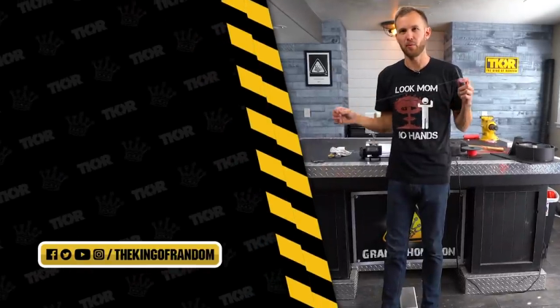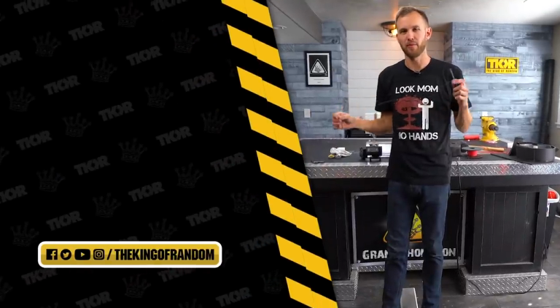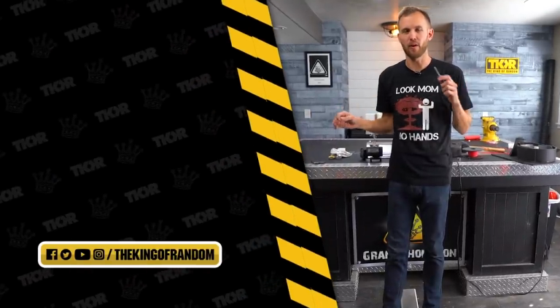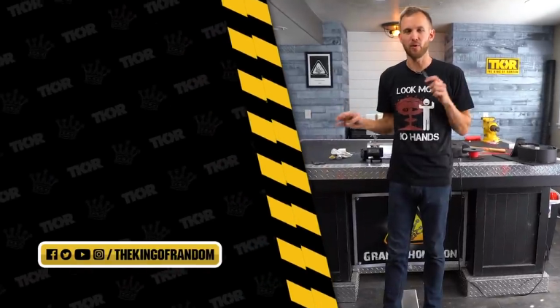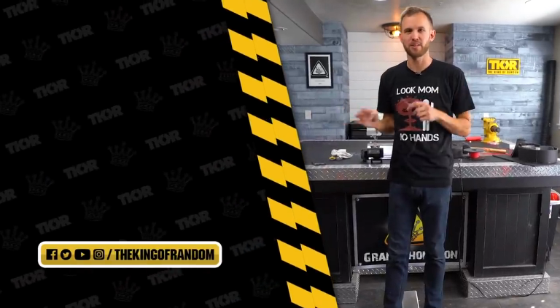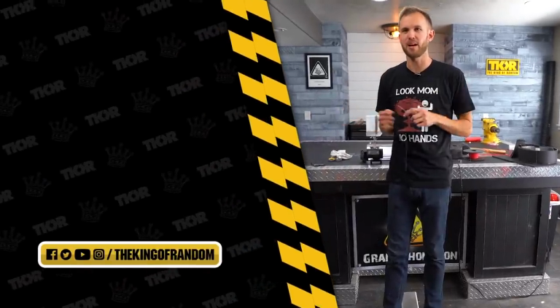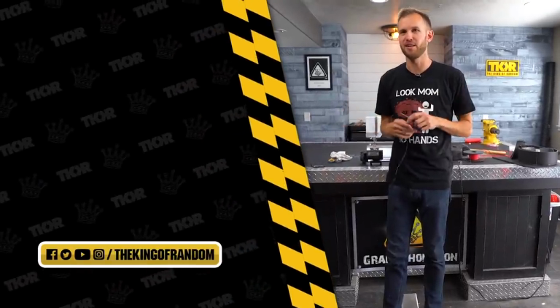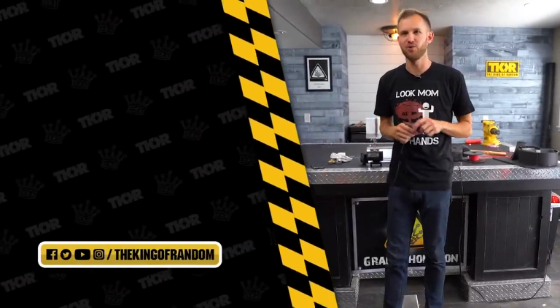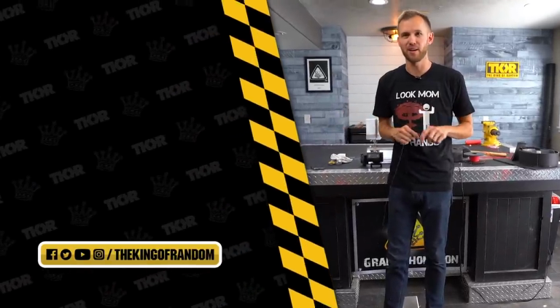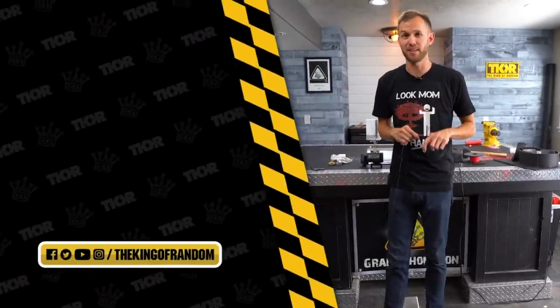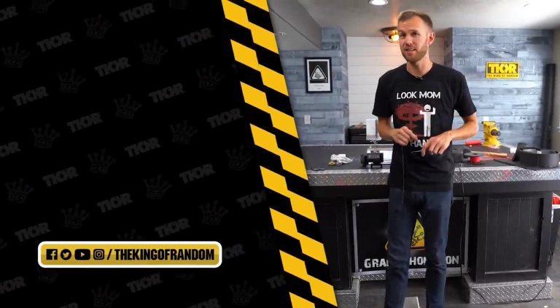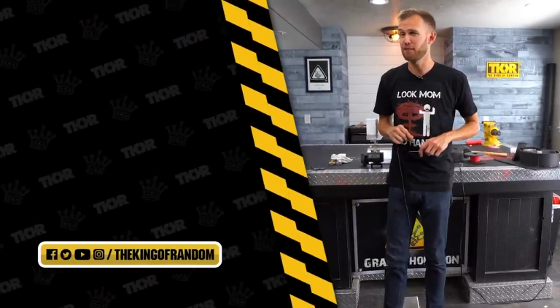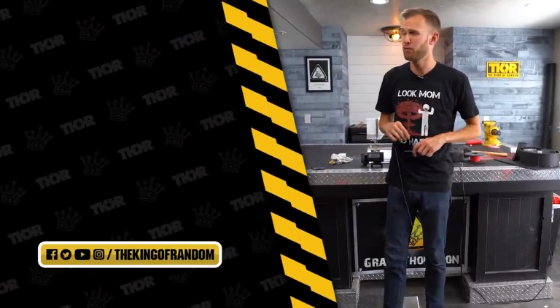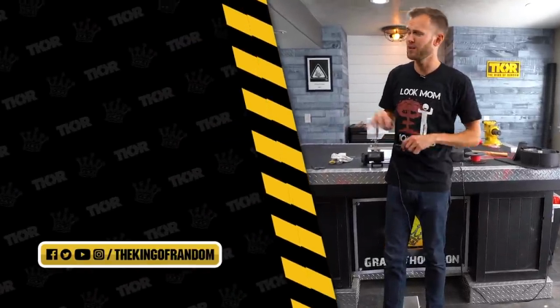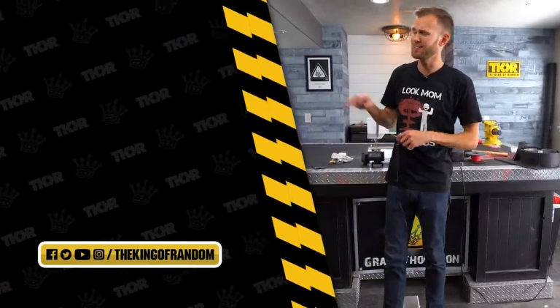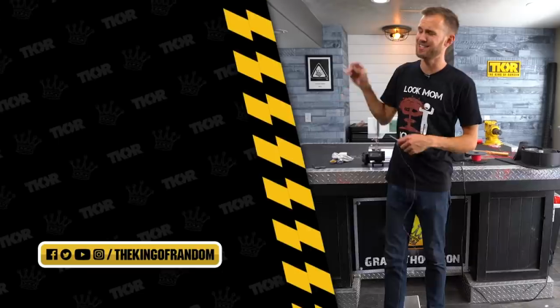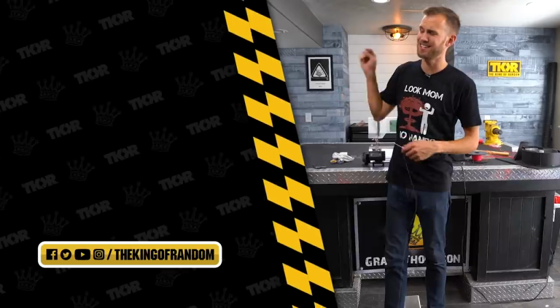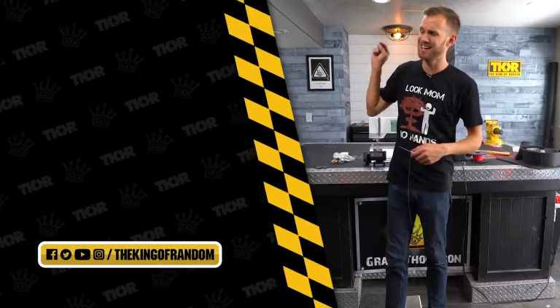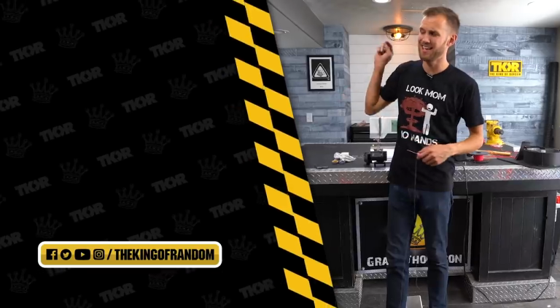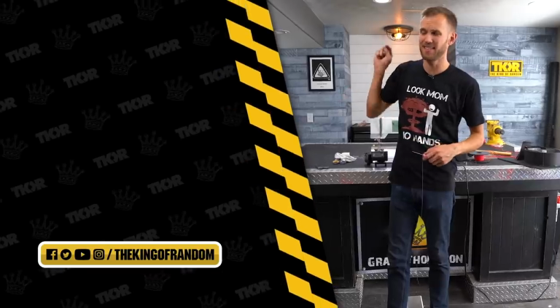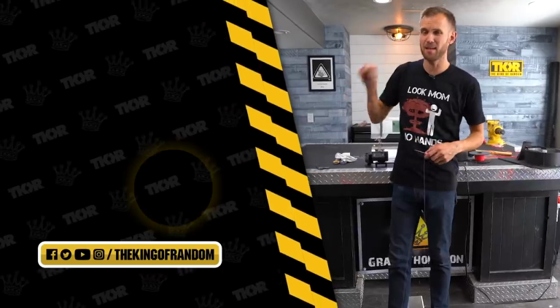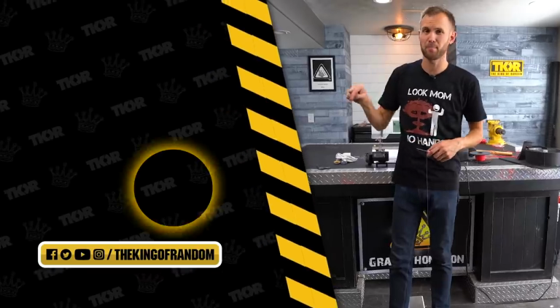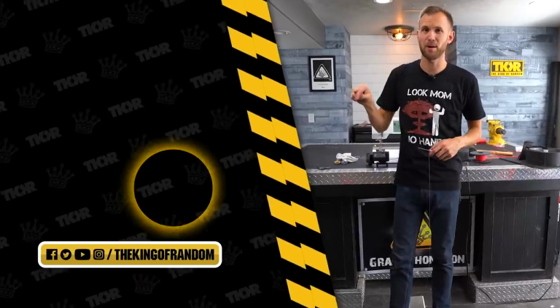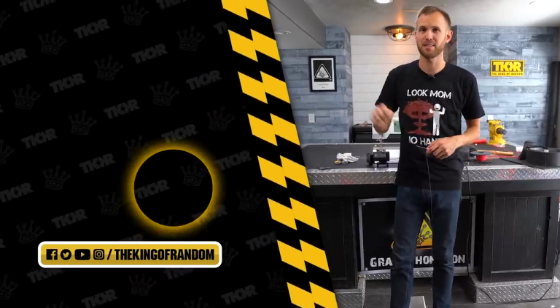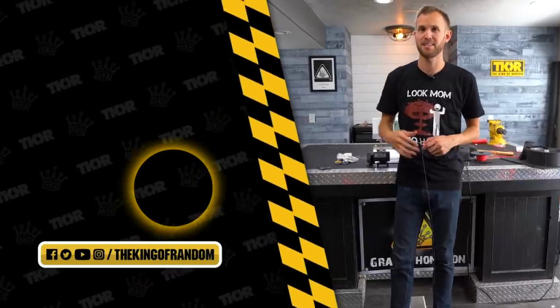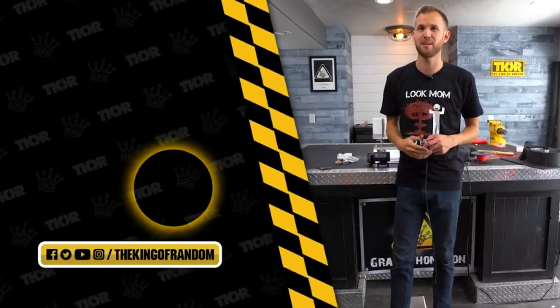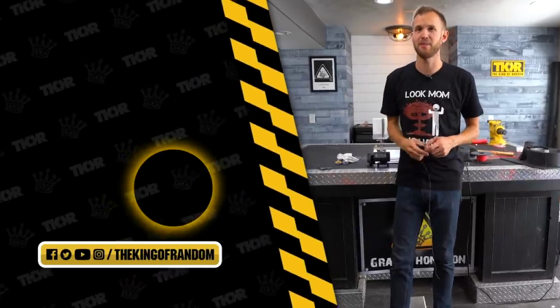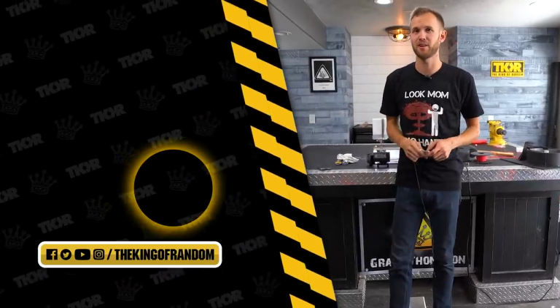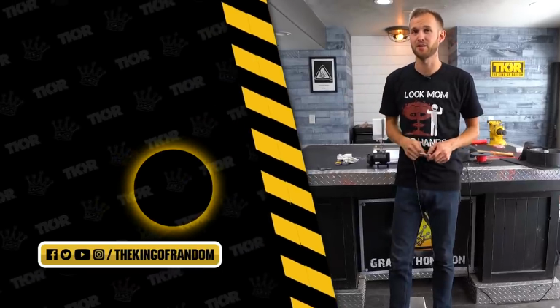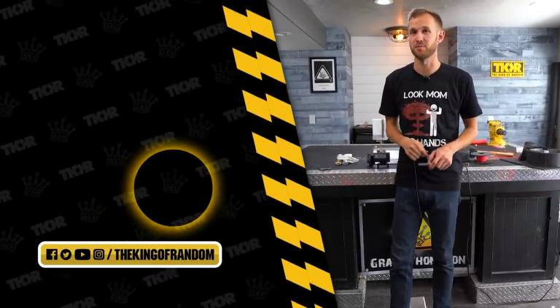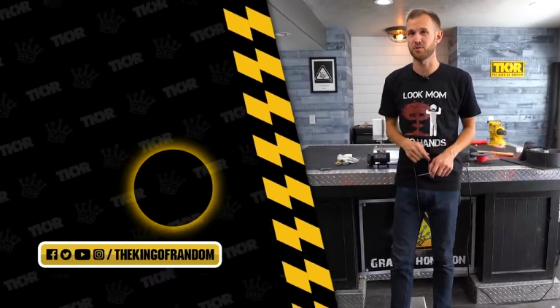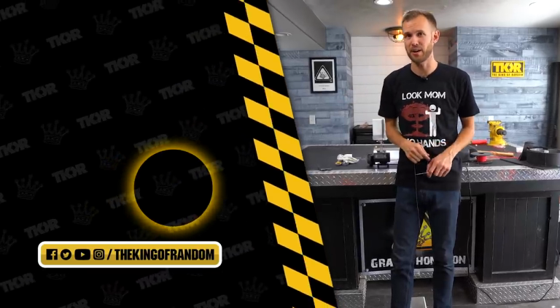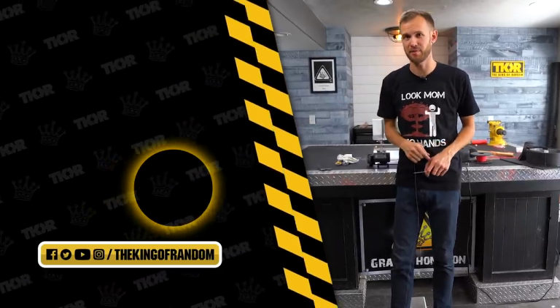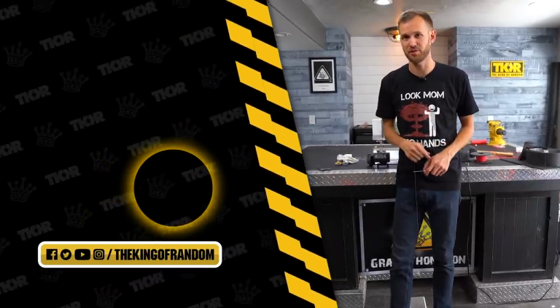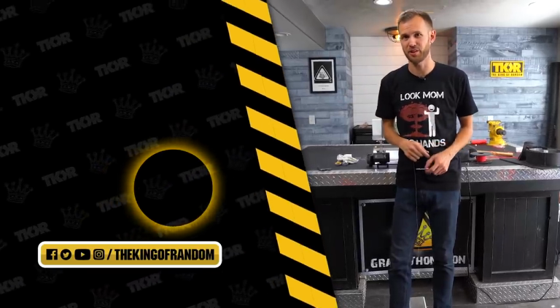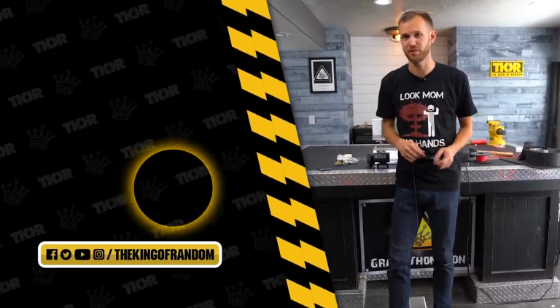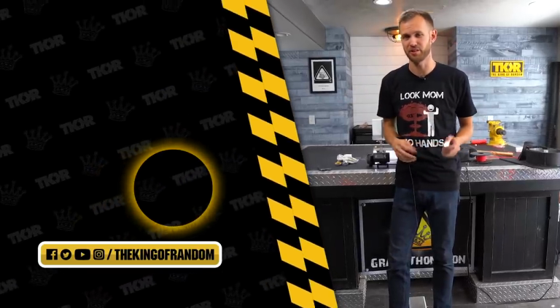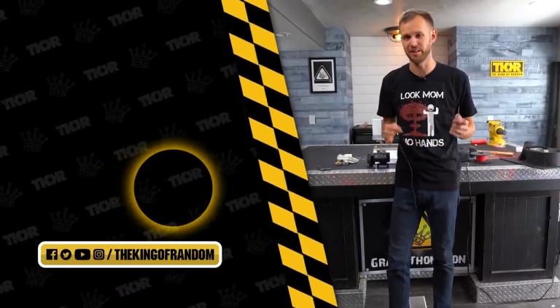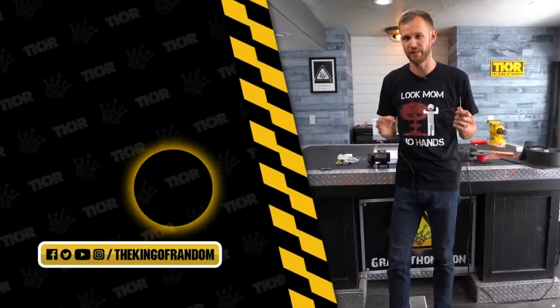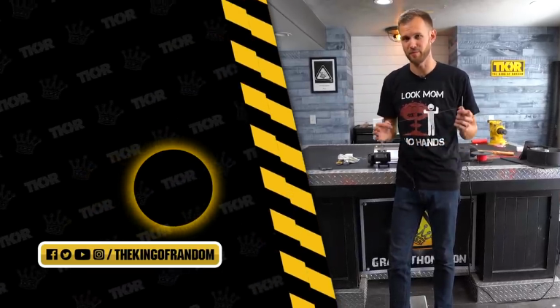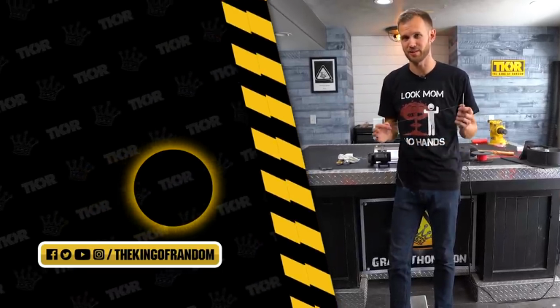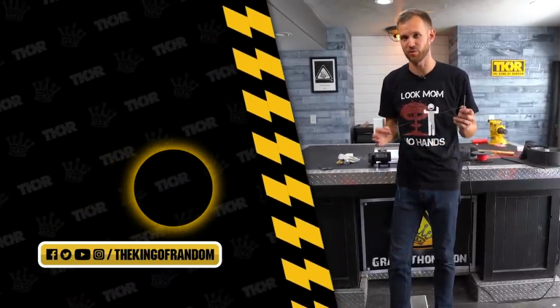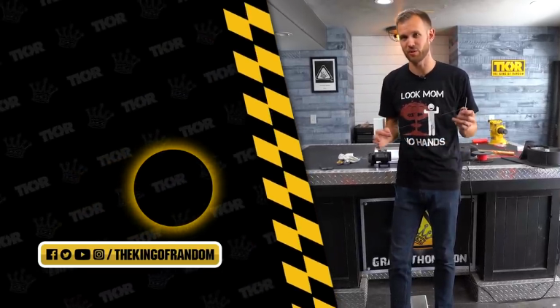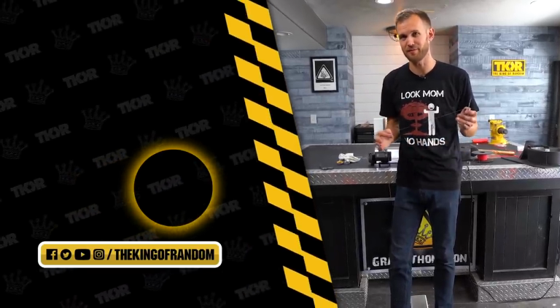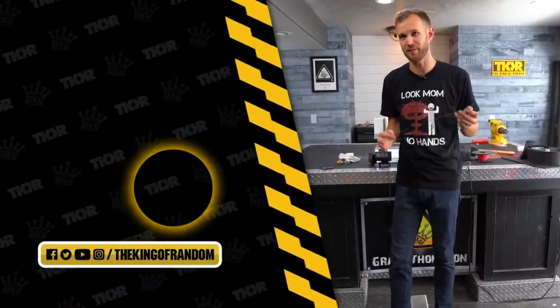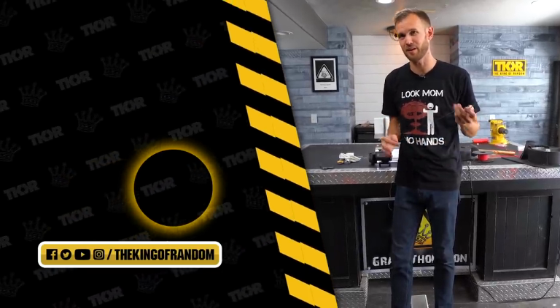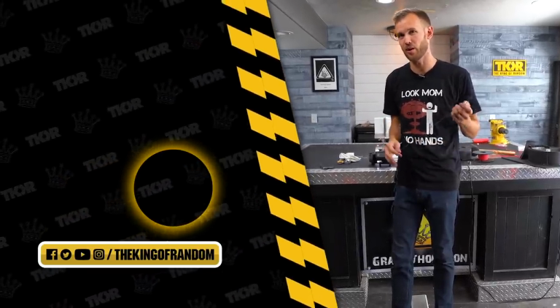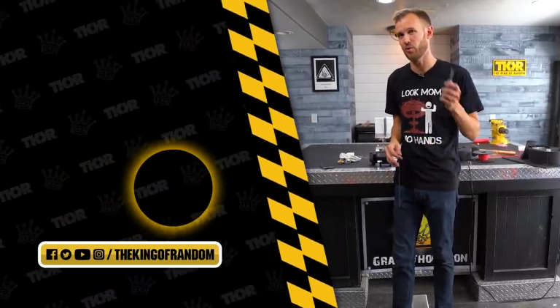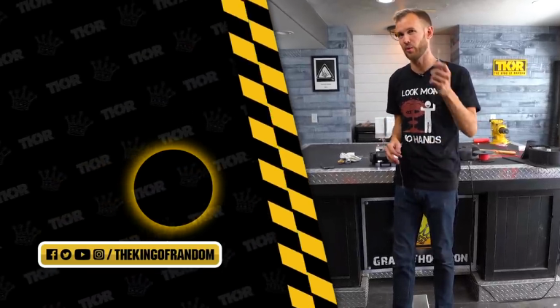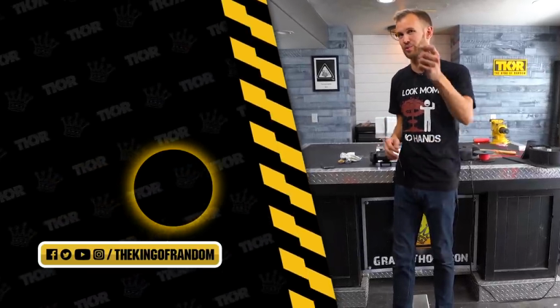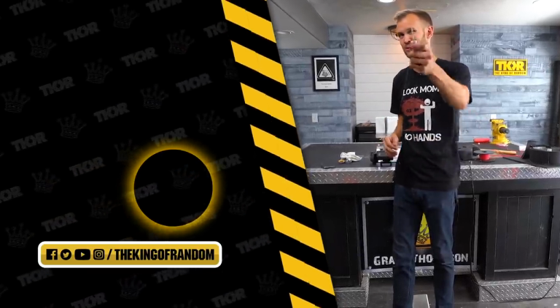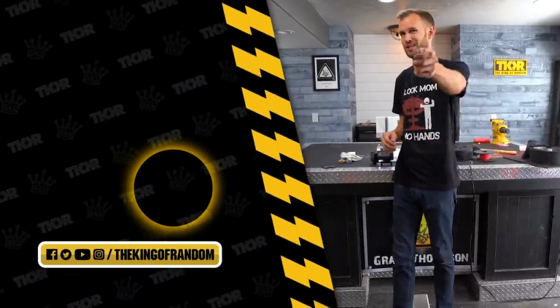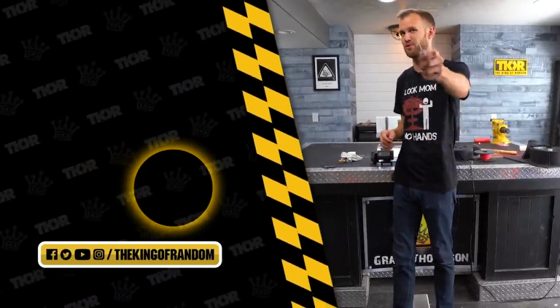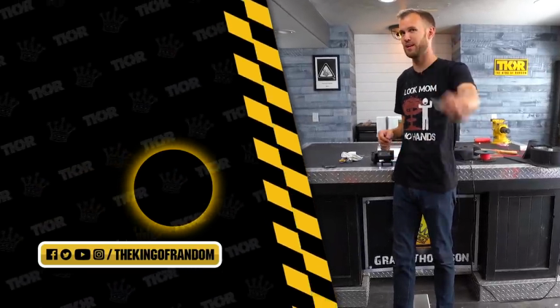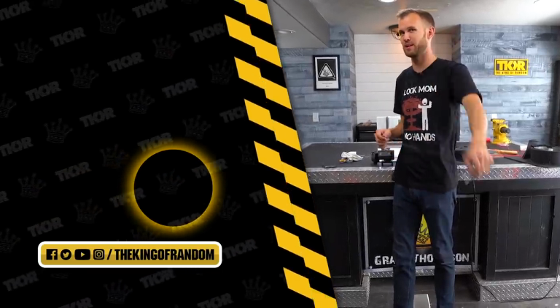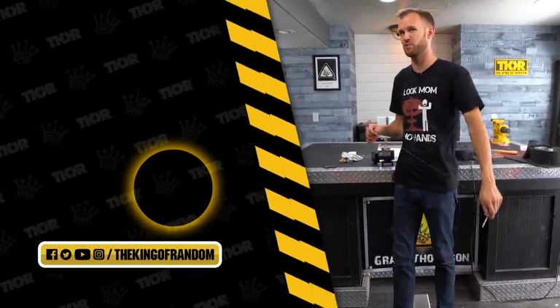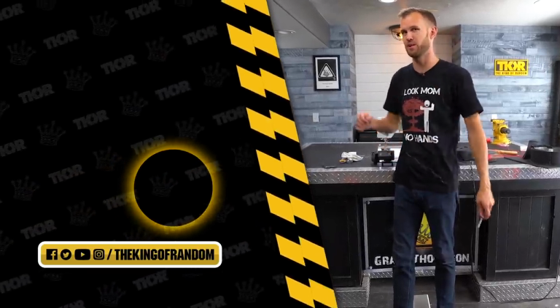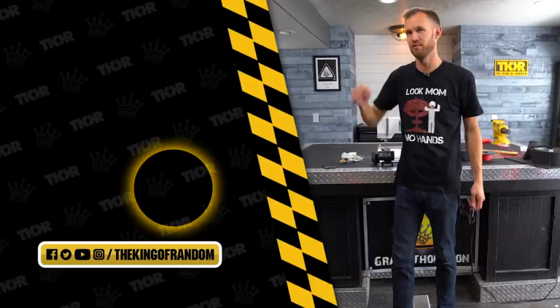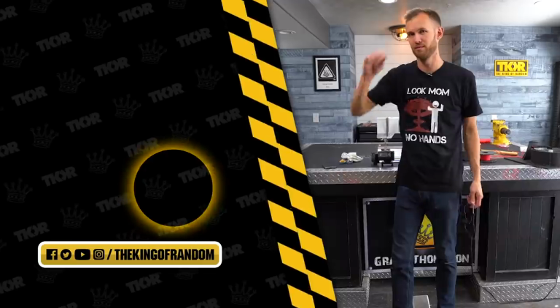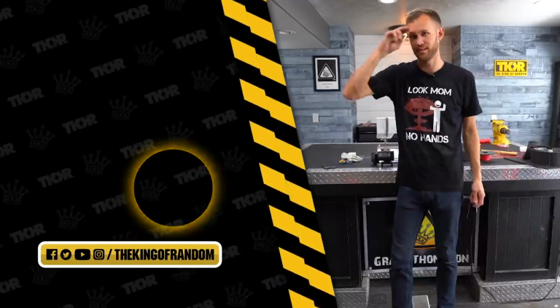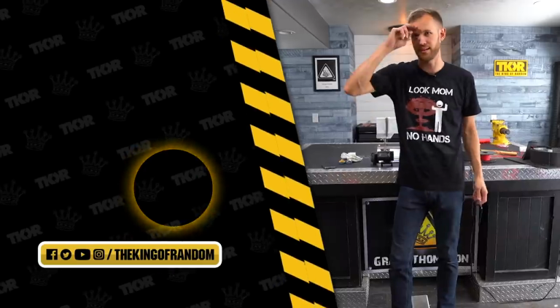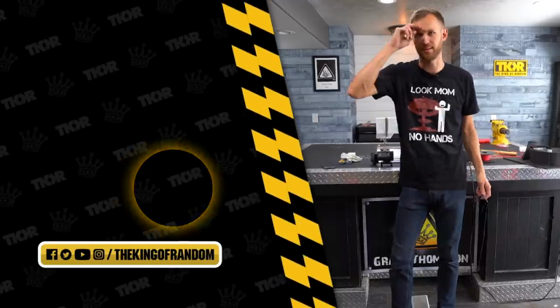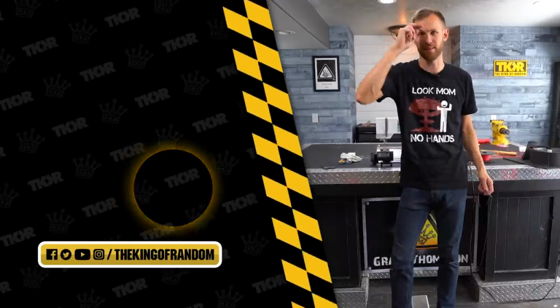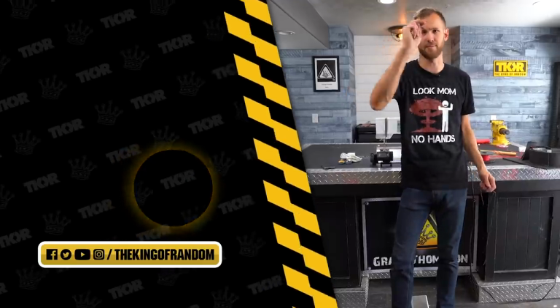Hit that box down there to subscribe to this channel so you never miss a great video, and we will see you in the next one.